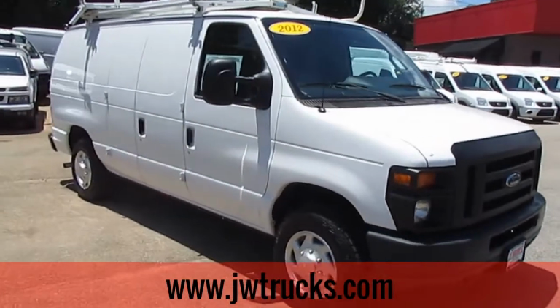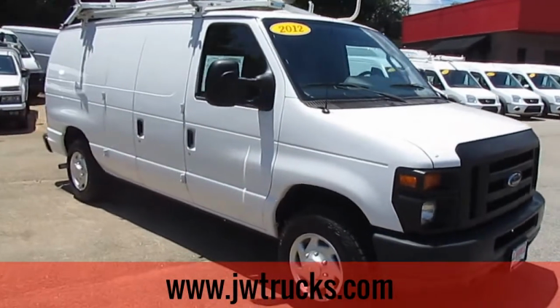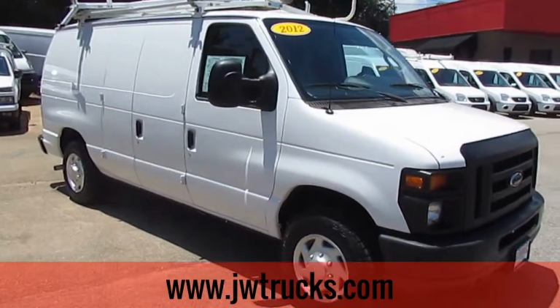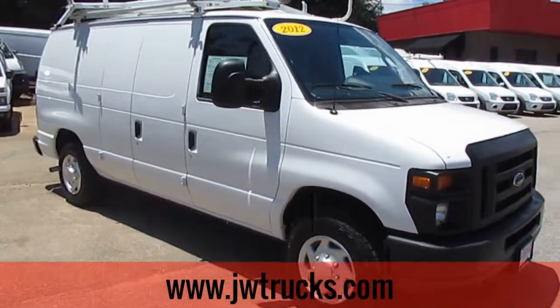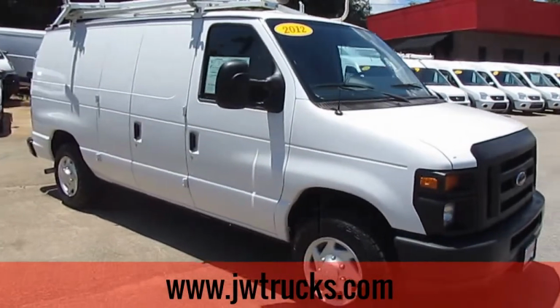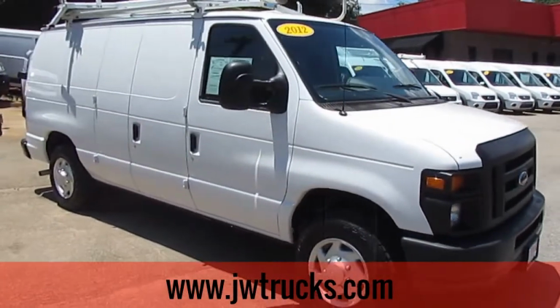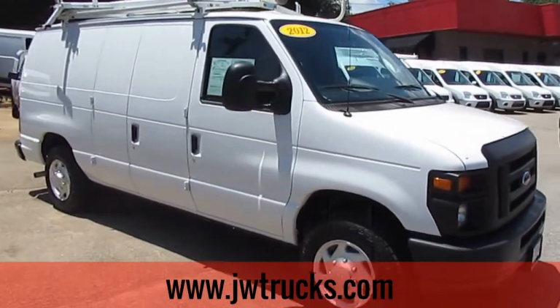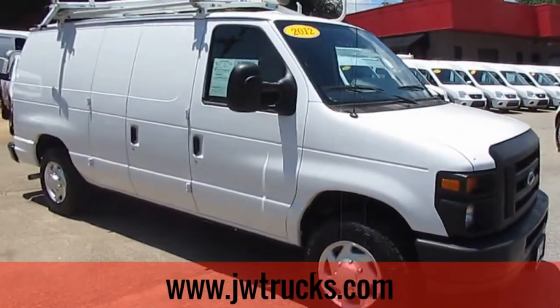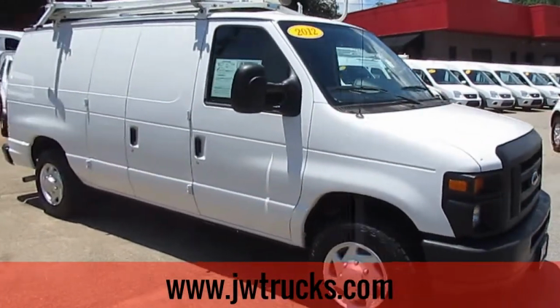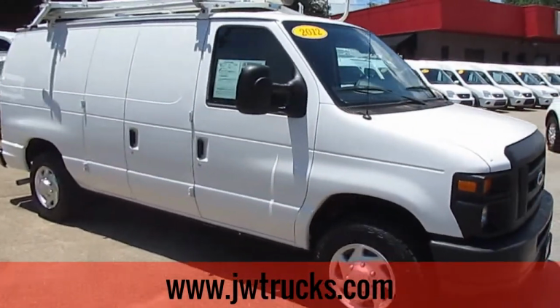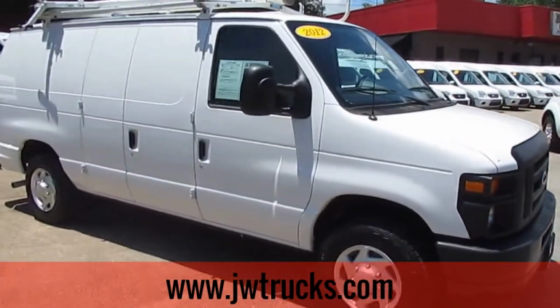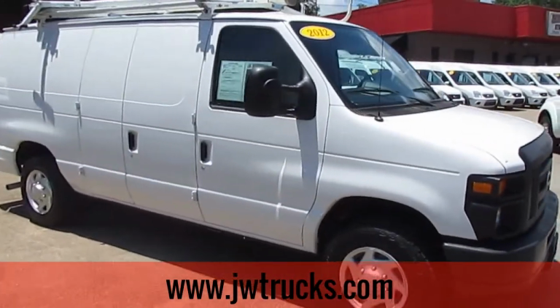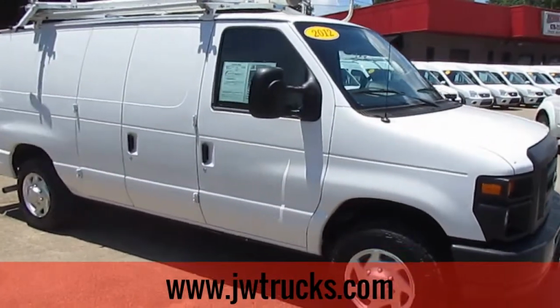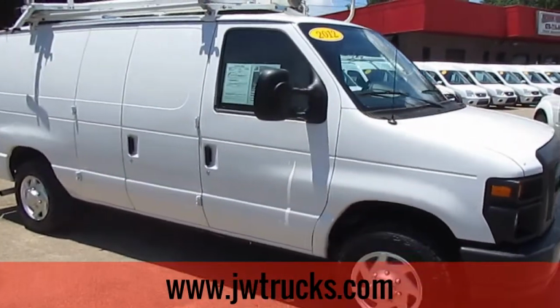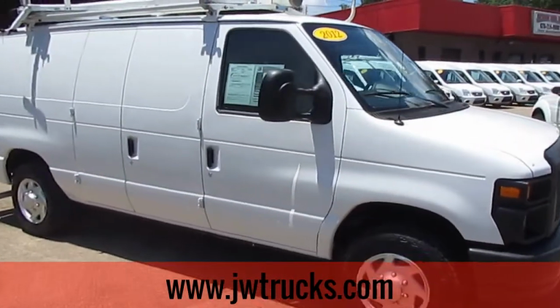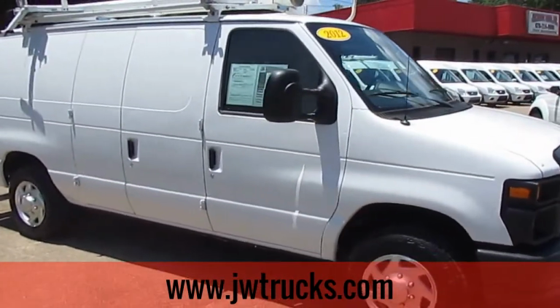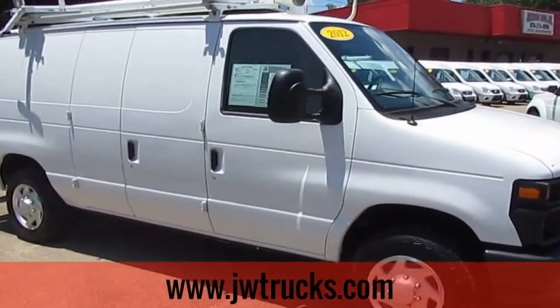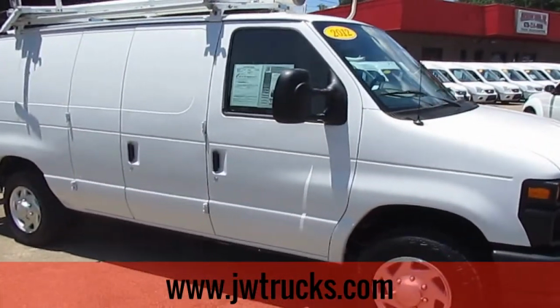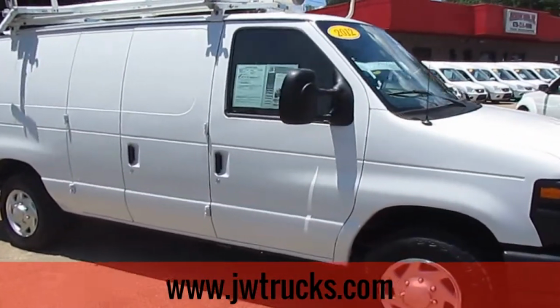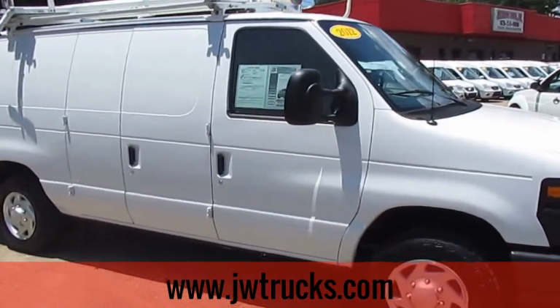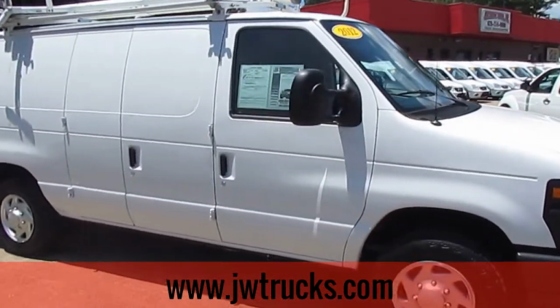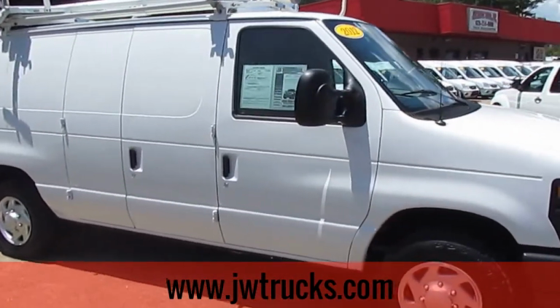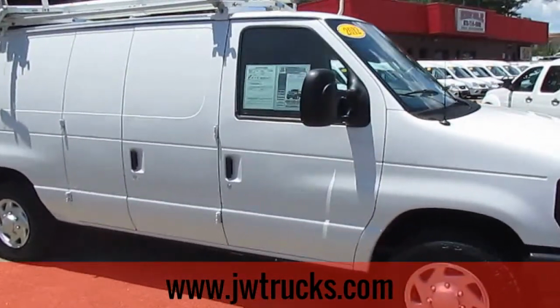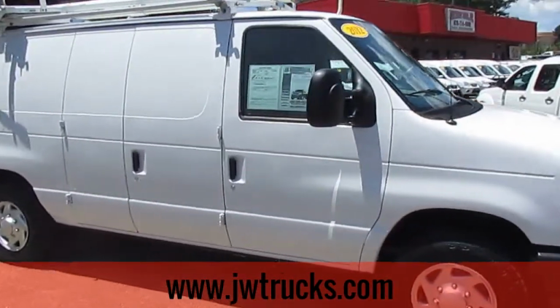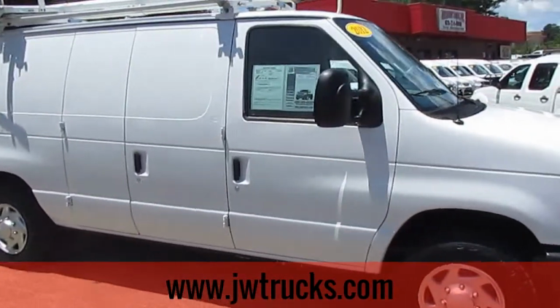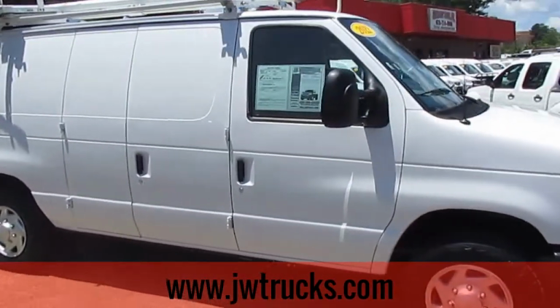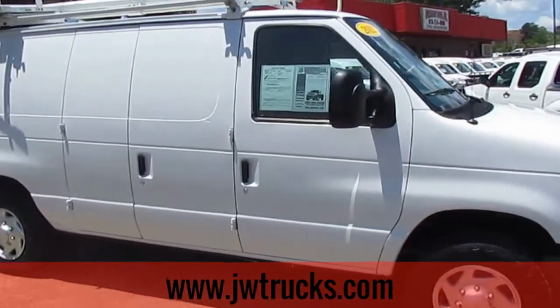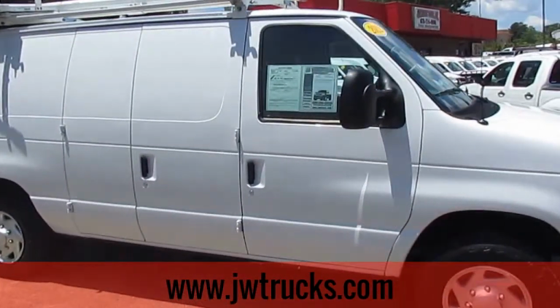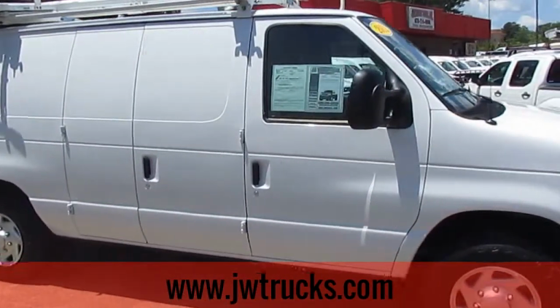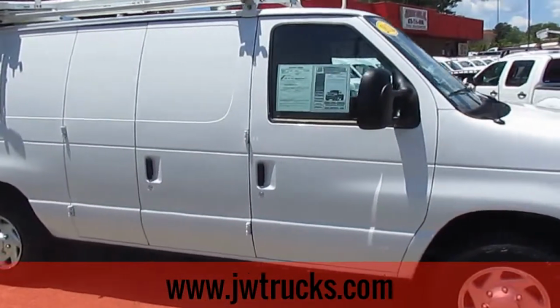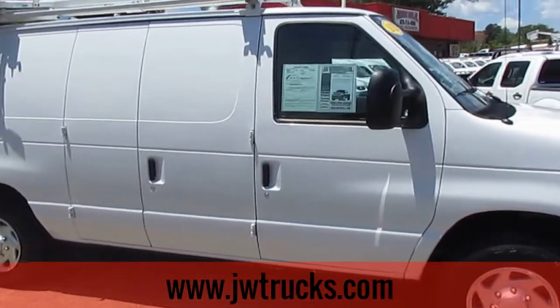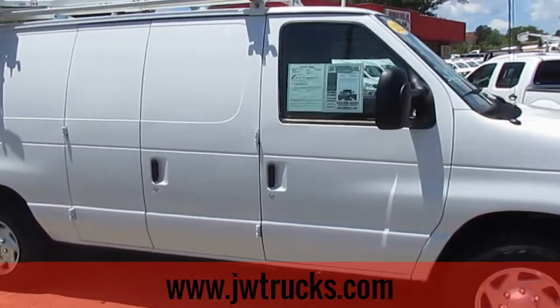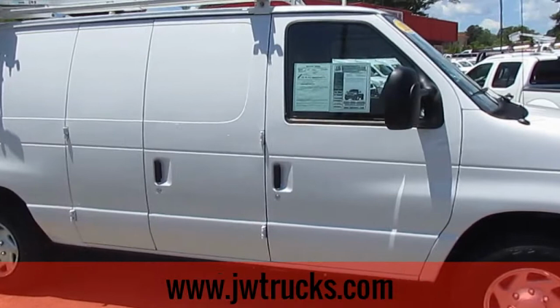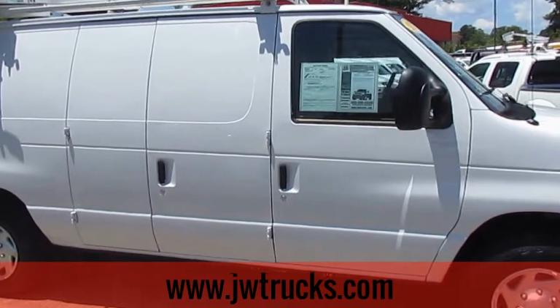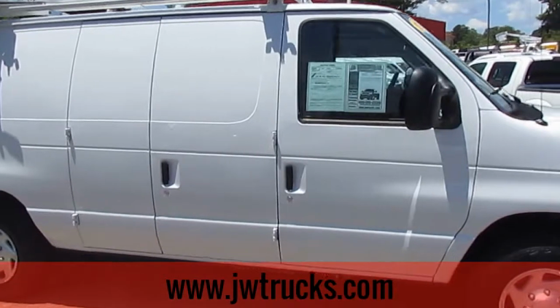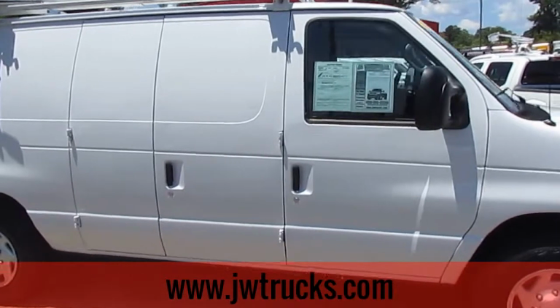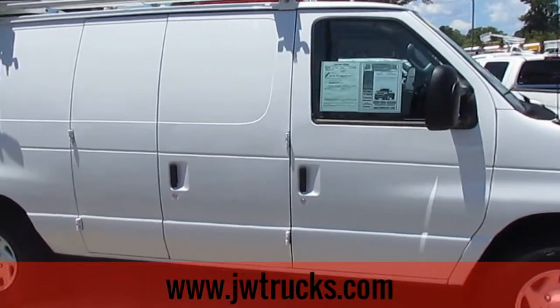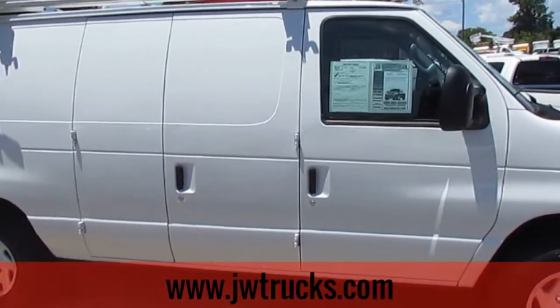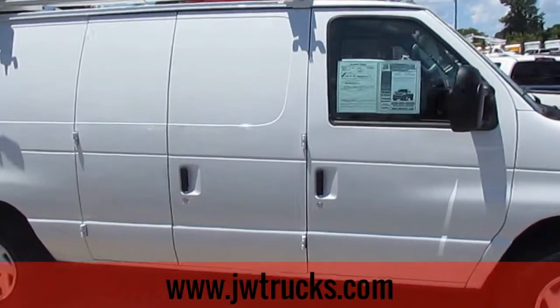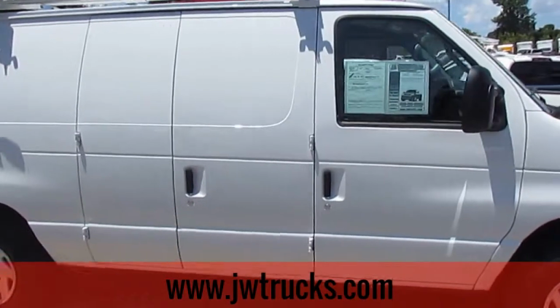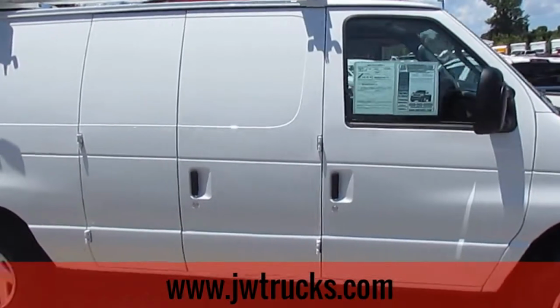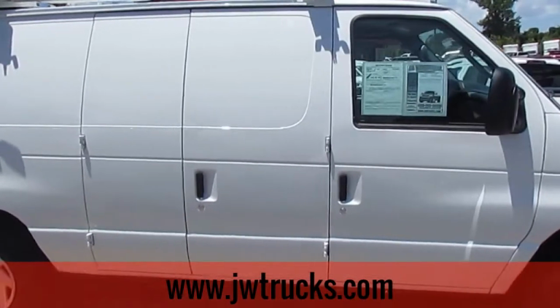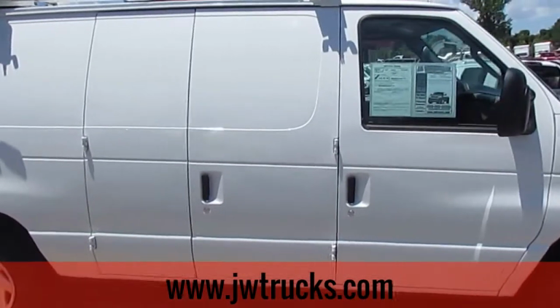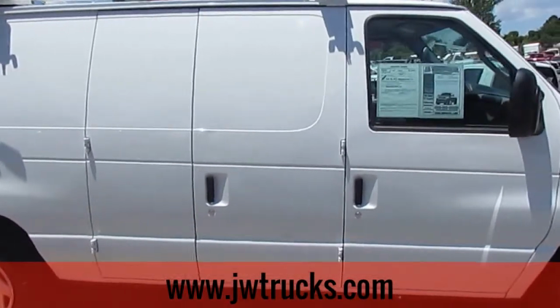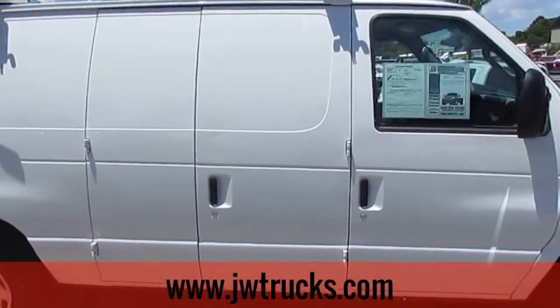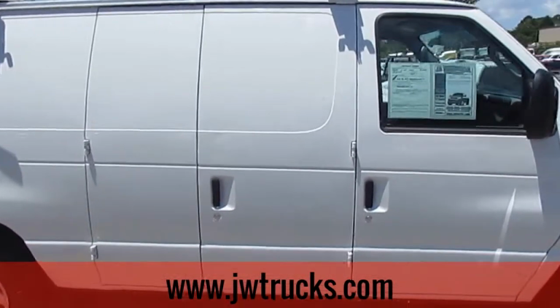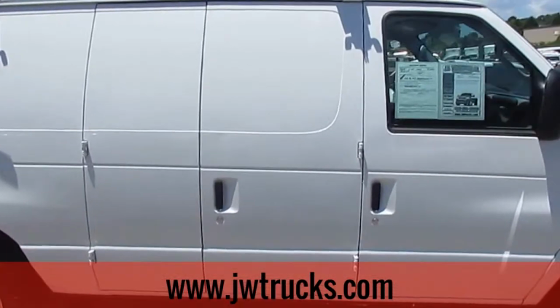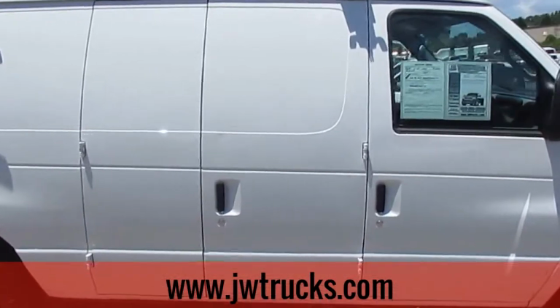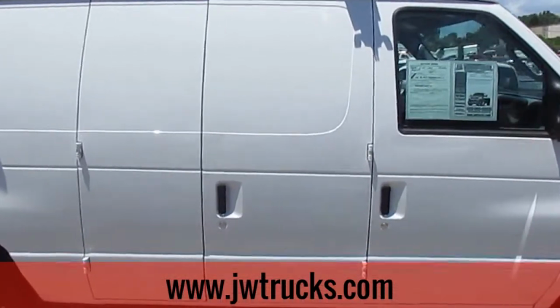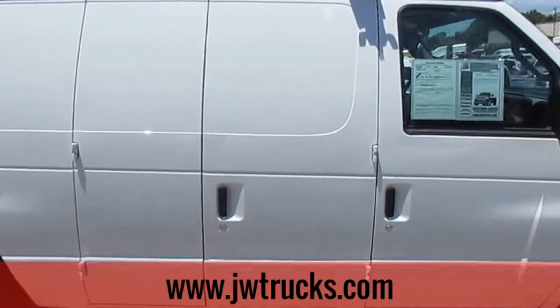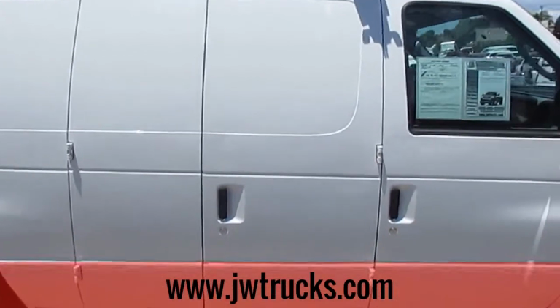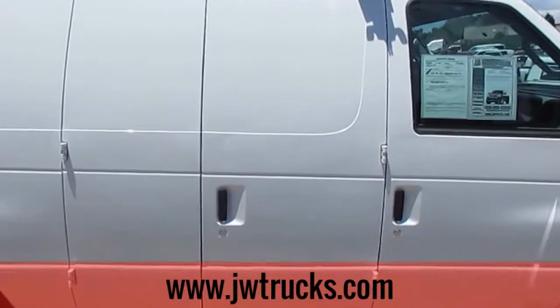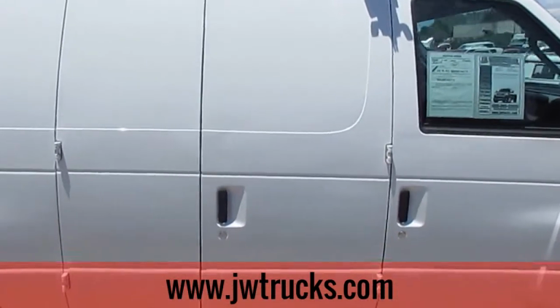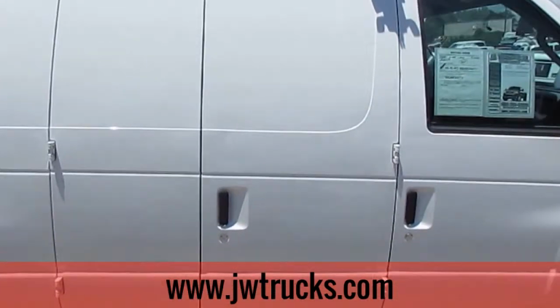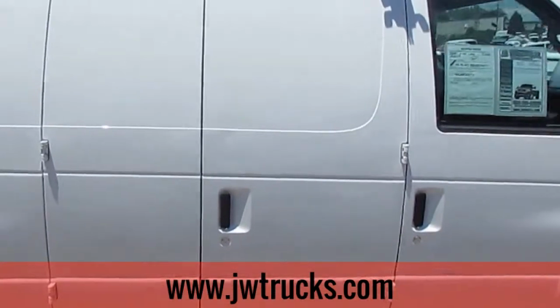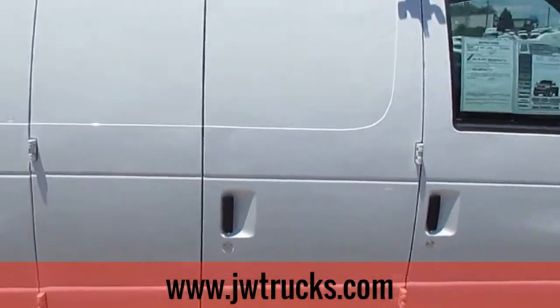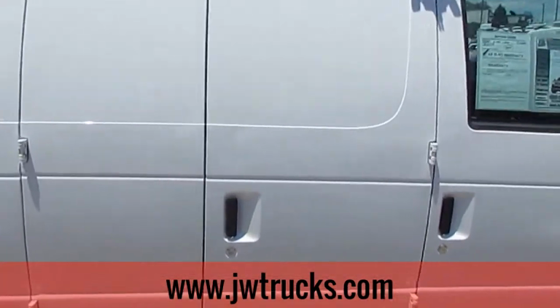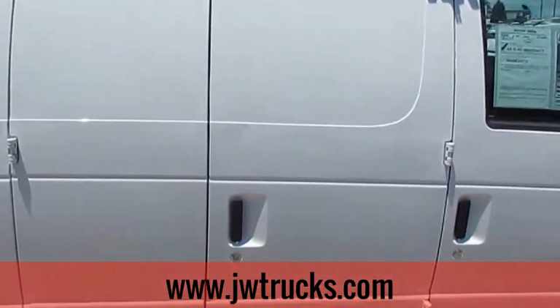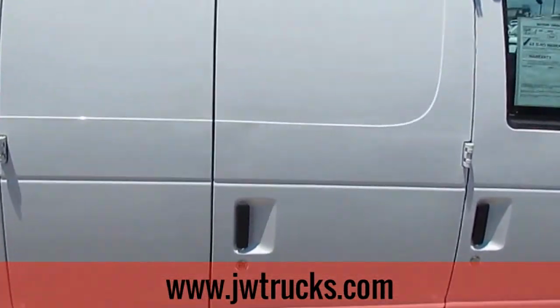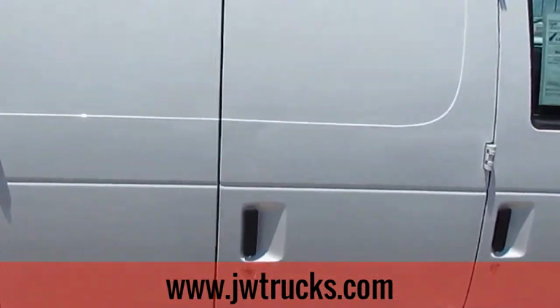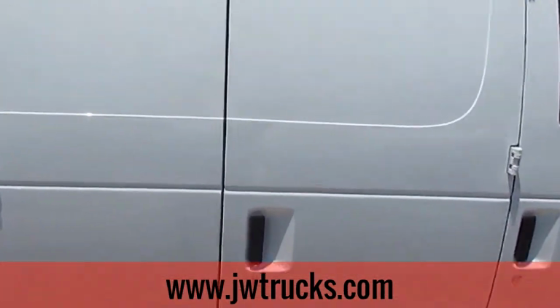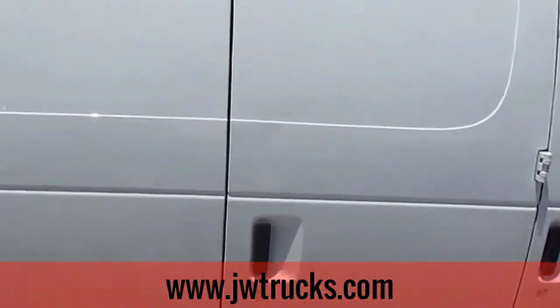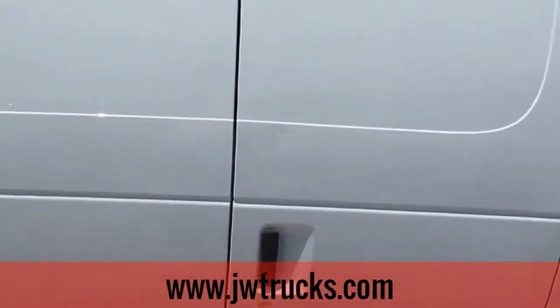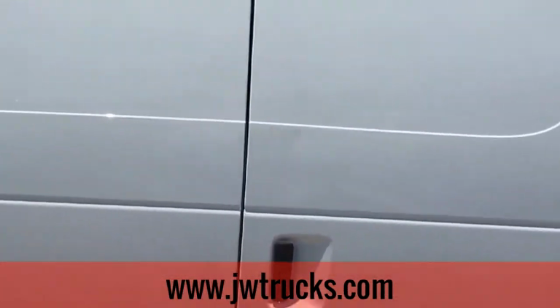Remember folks, we always have great financing options for you here at JW Truck Sales. Interest rates are as low as 3.75%, zero money down, 100% financing.